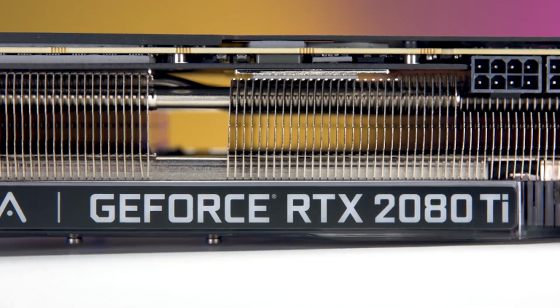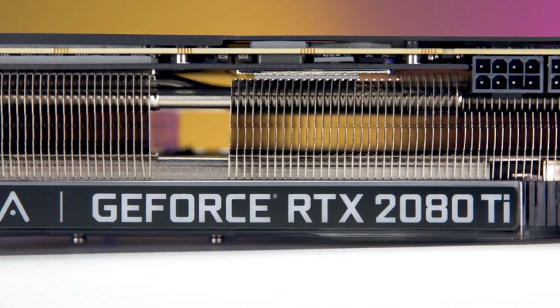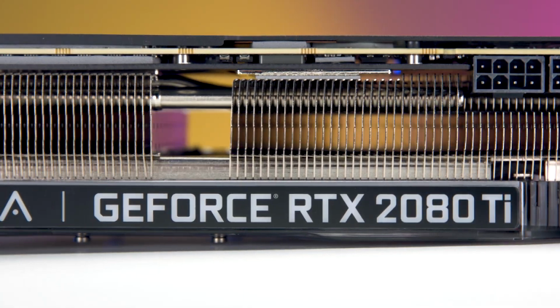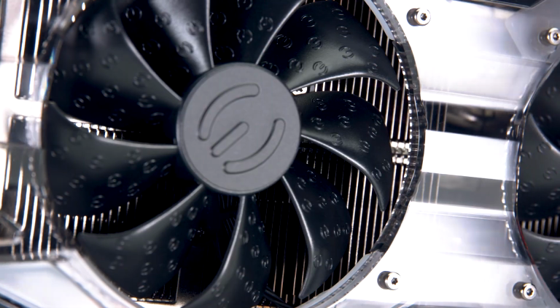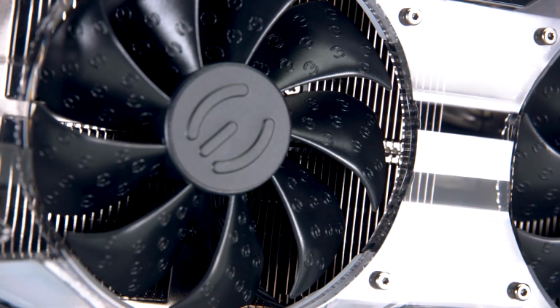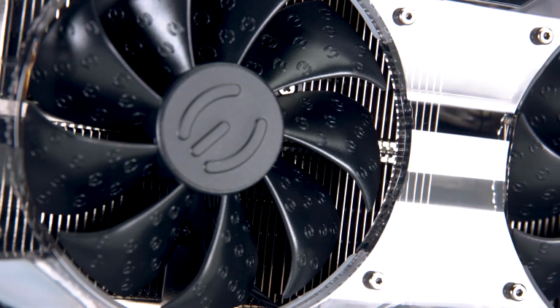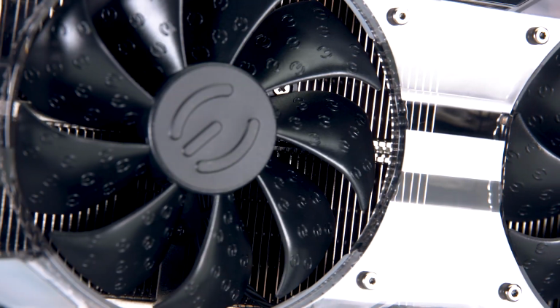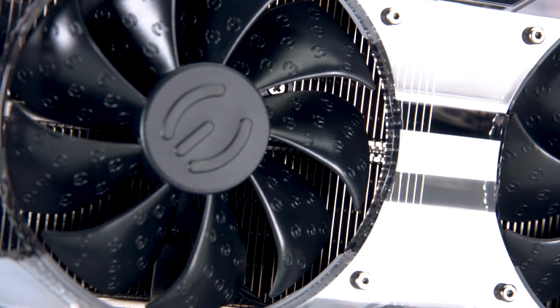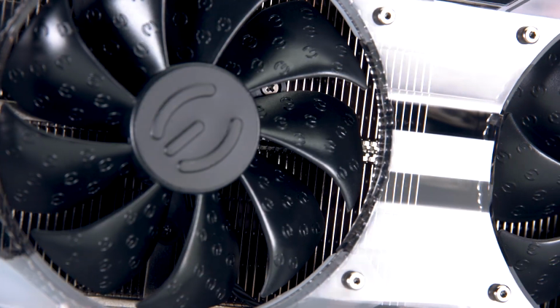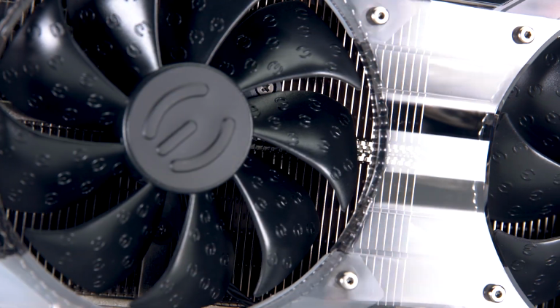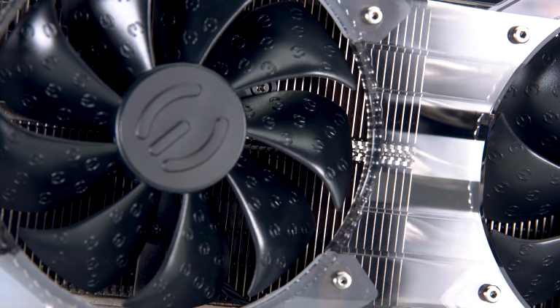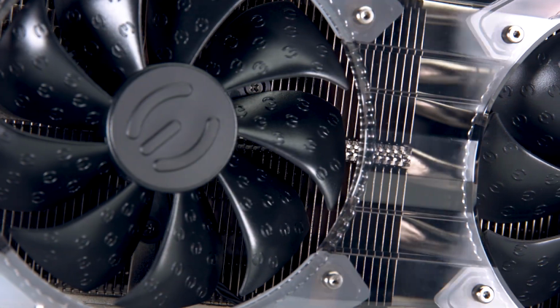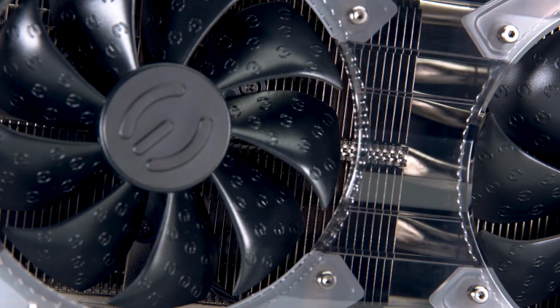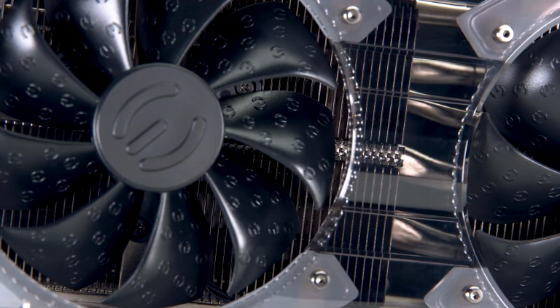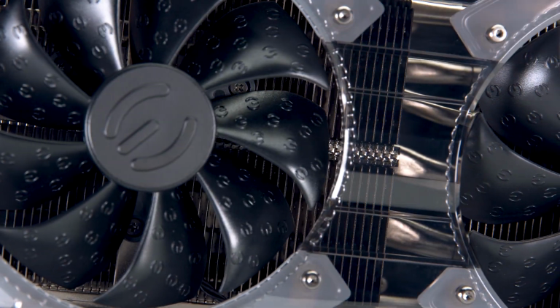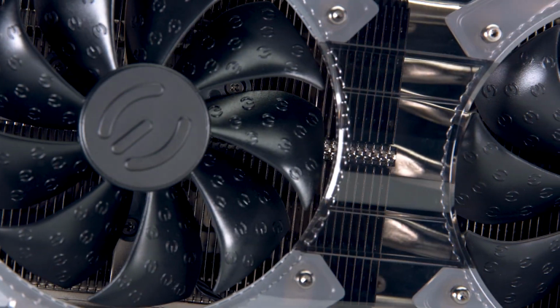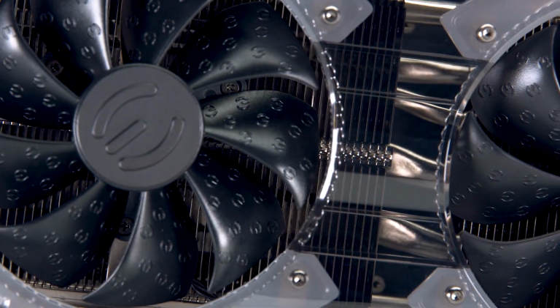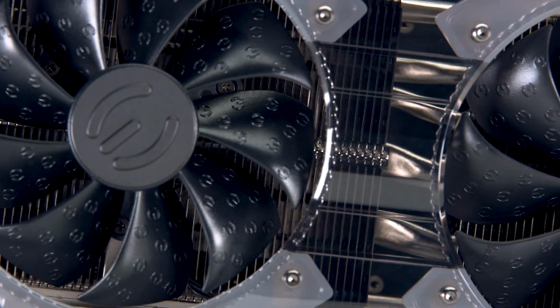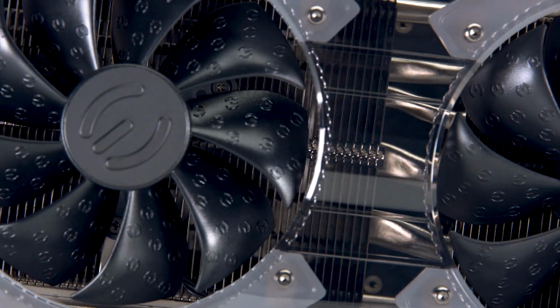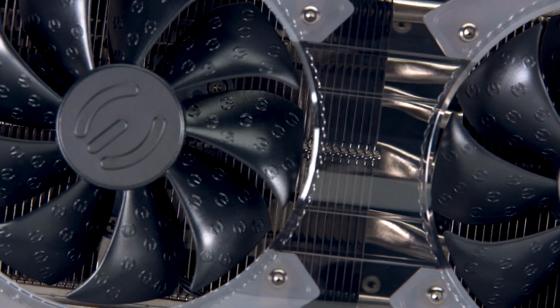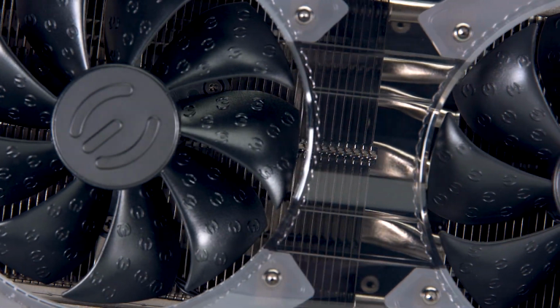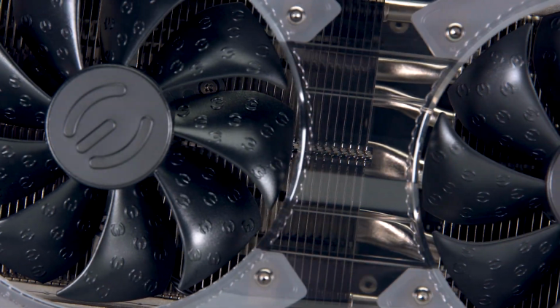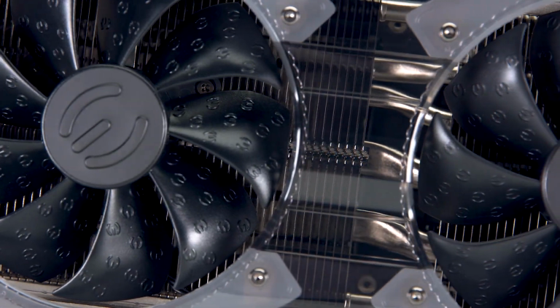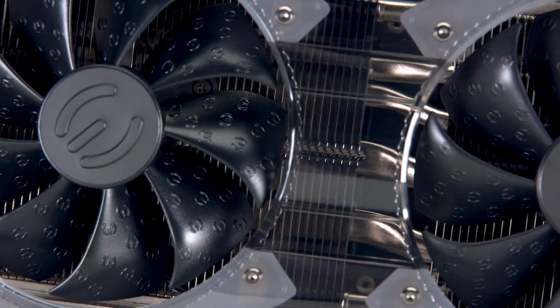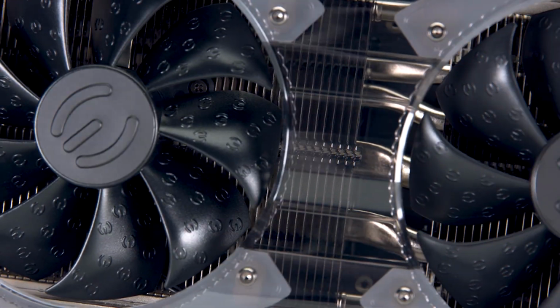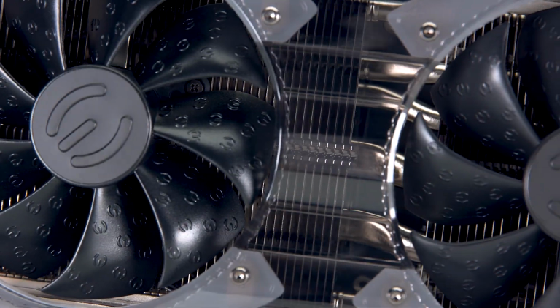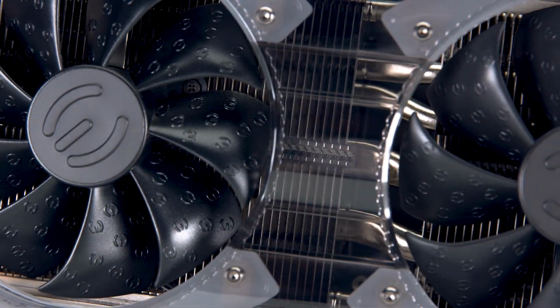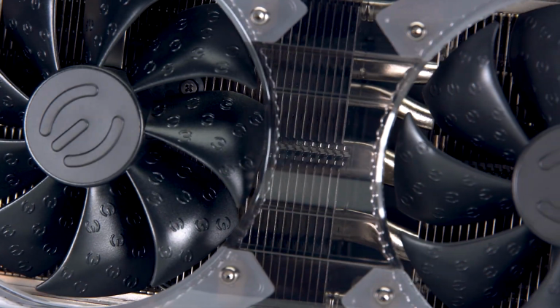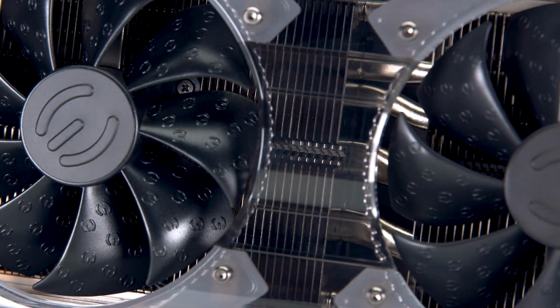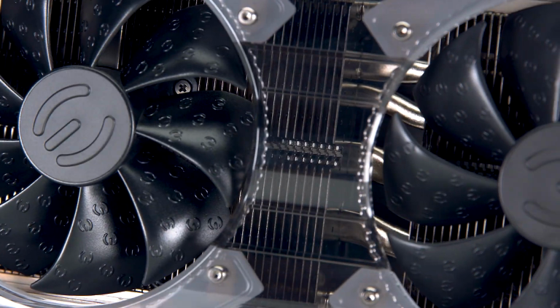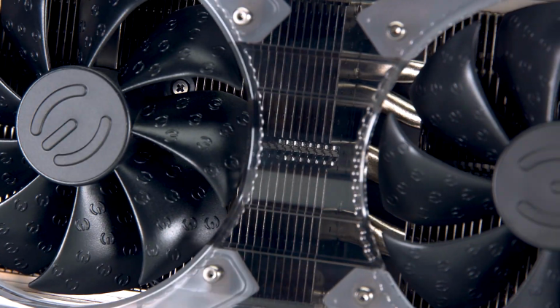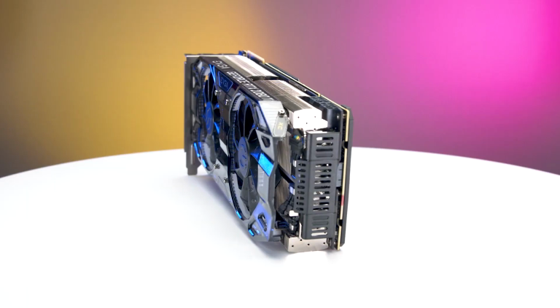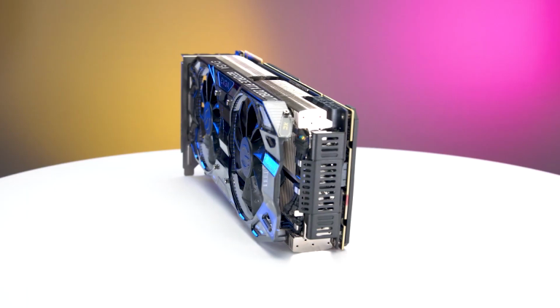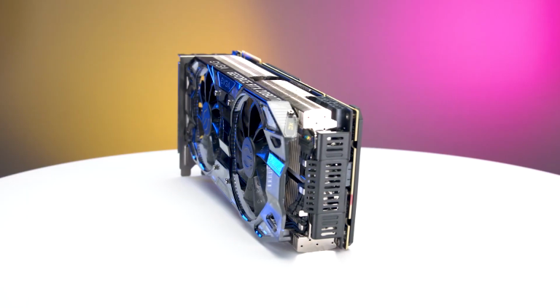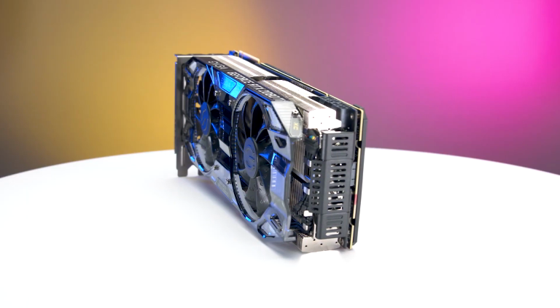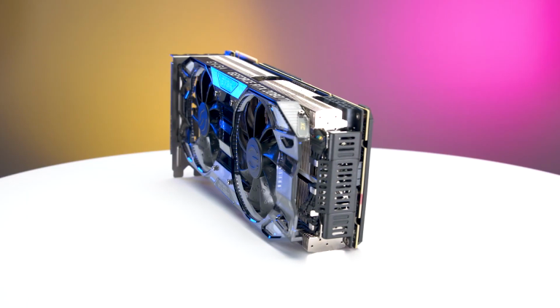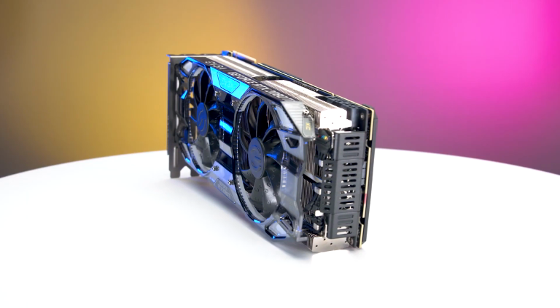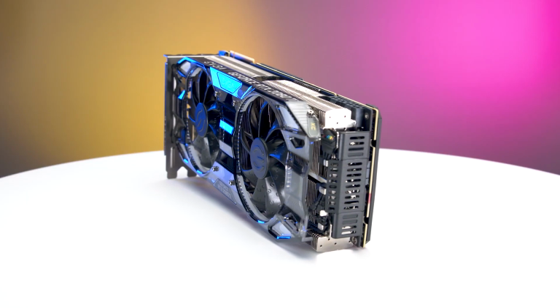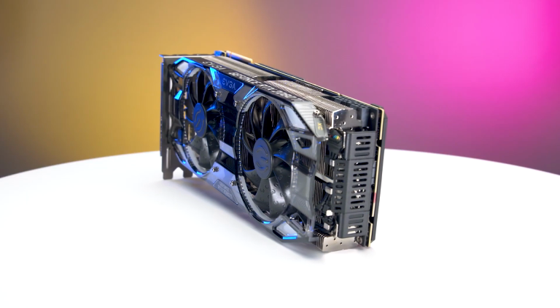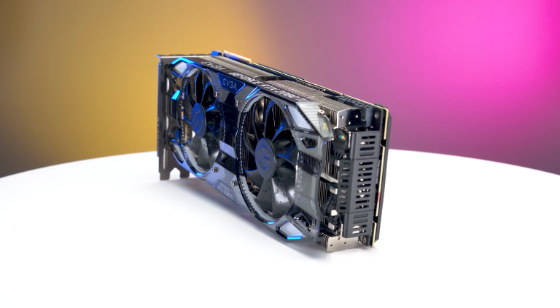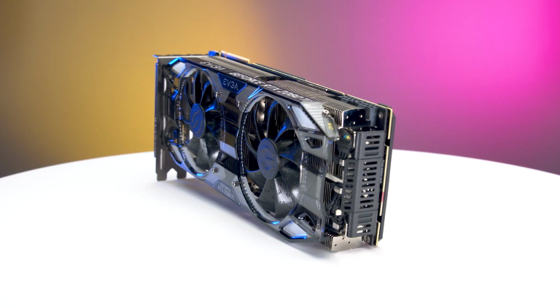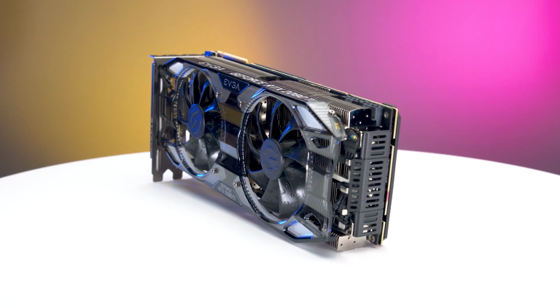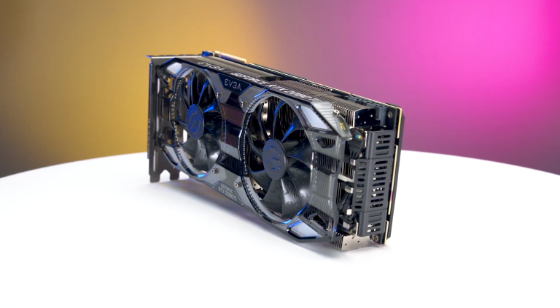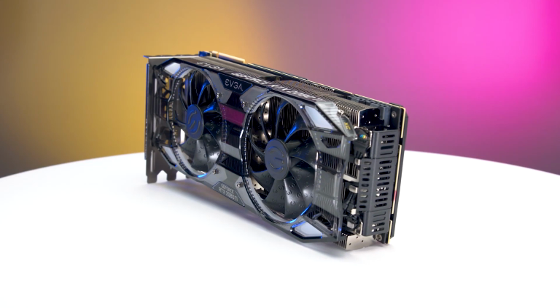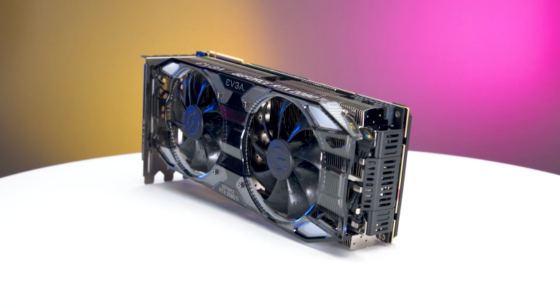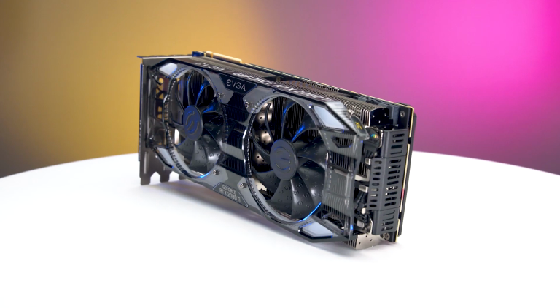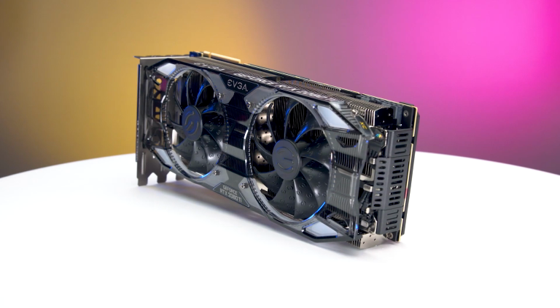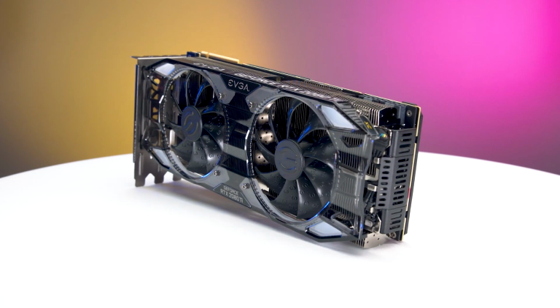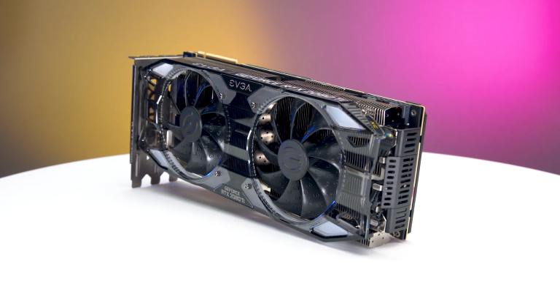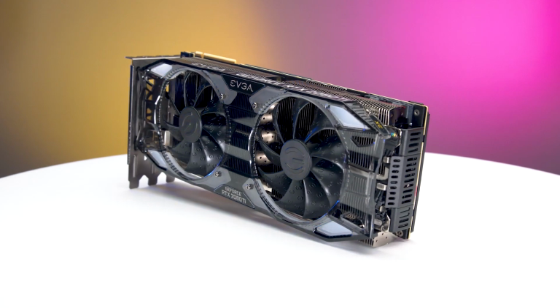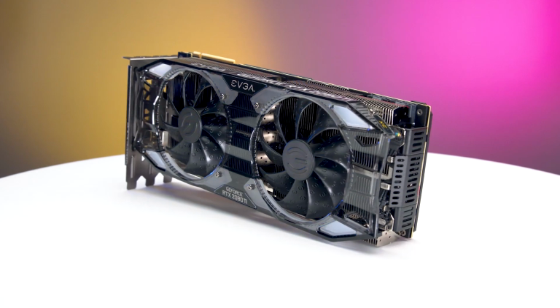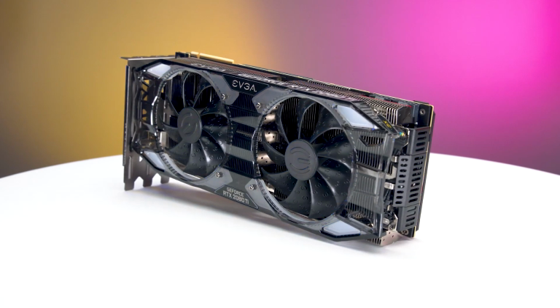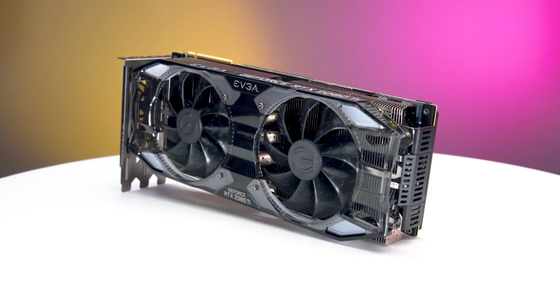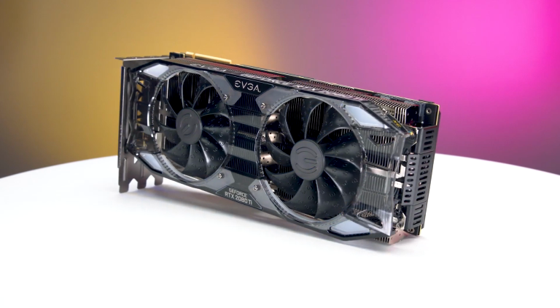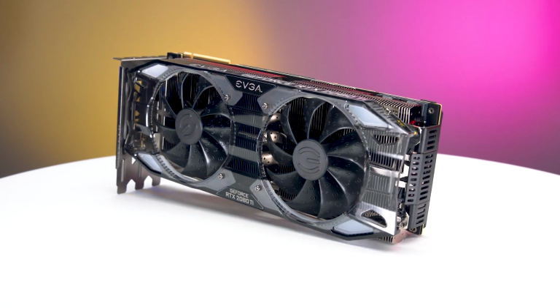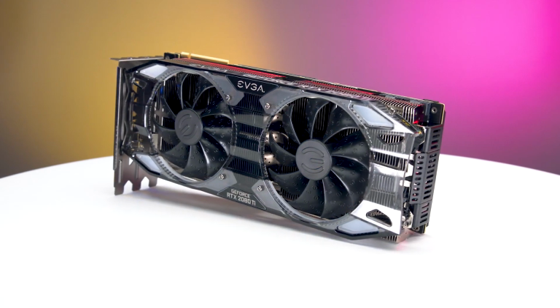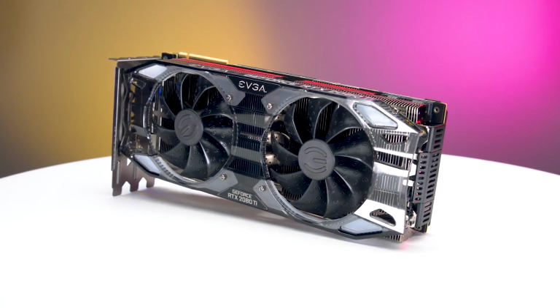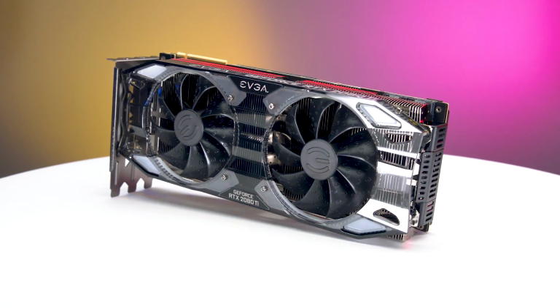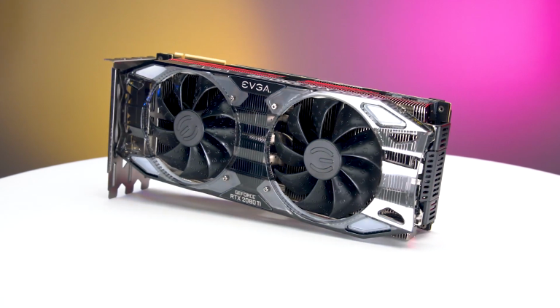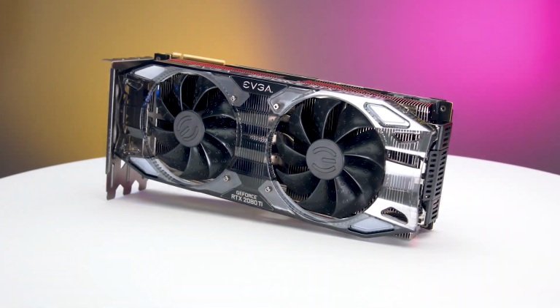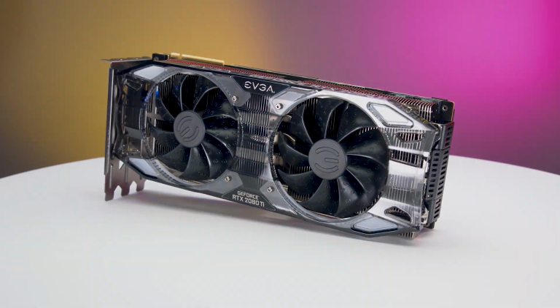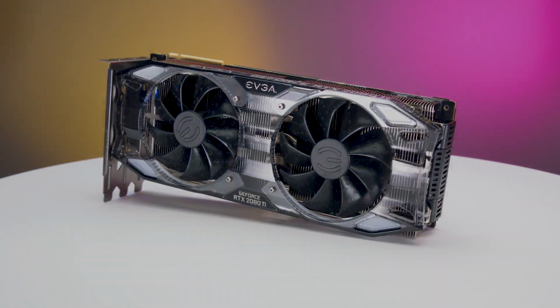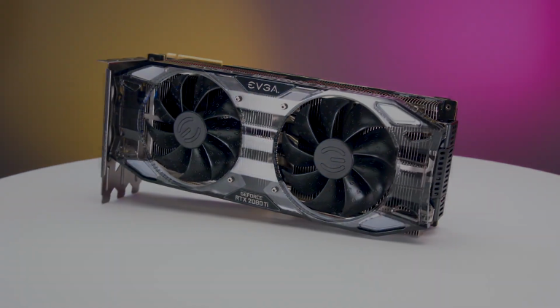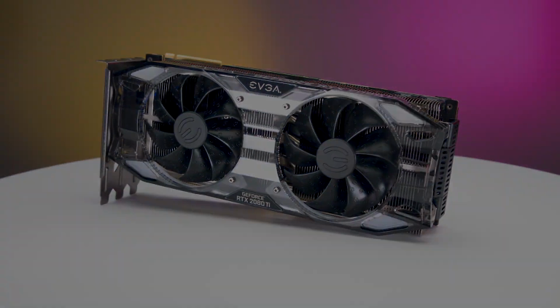It doesn't get much better than this as far as gaming hardware goes, but you know what's better than one 2080 Ti? How about two?